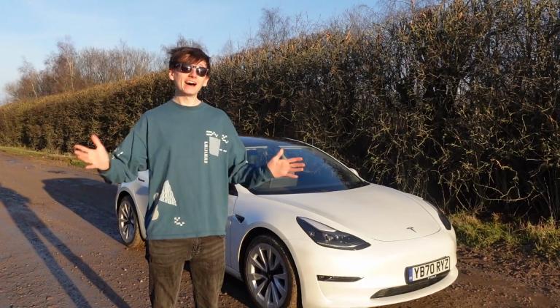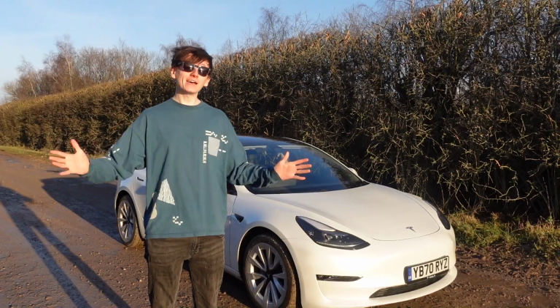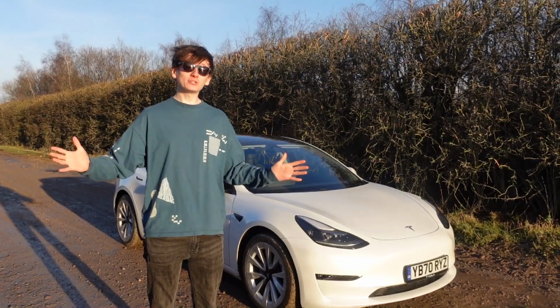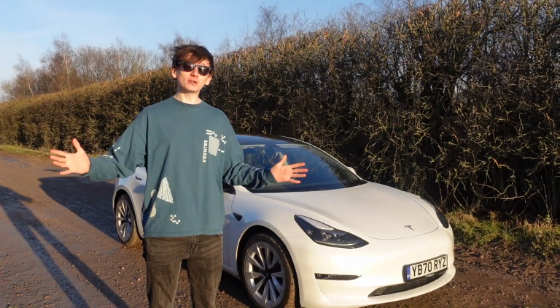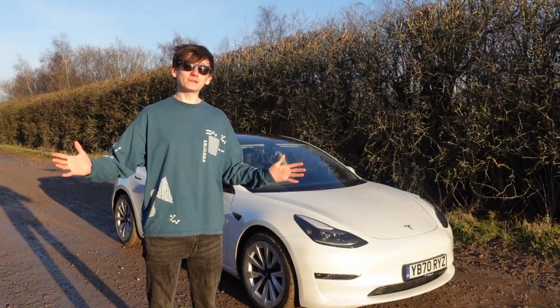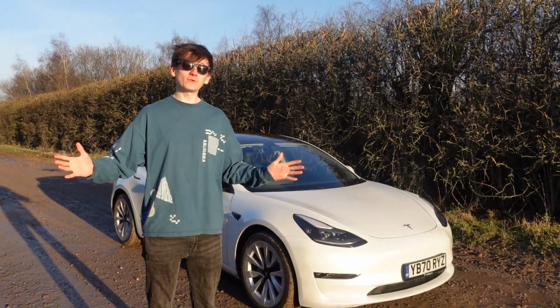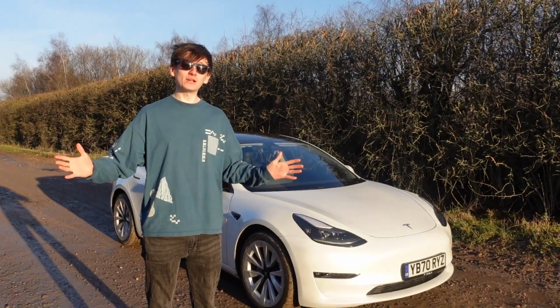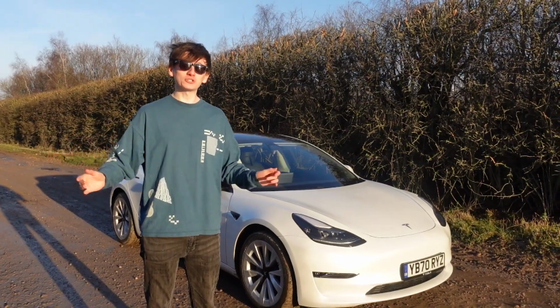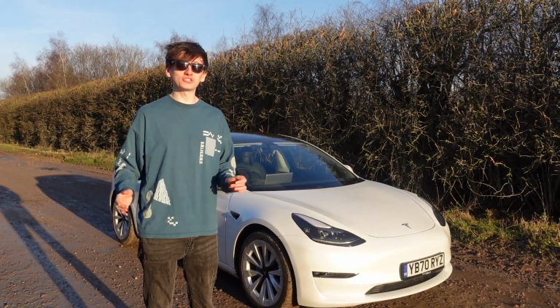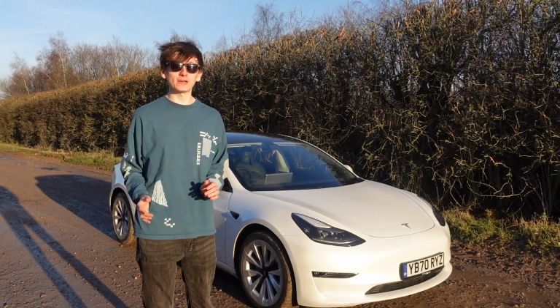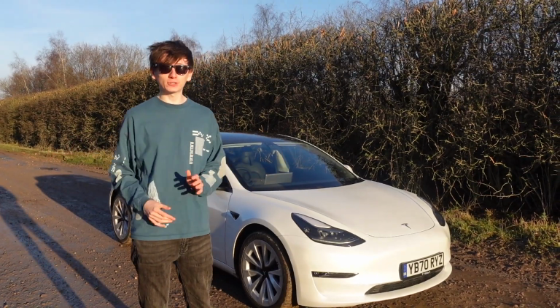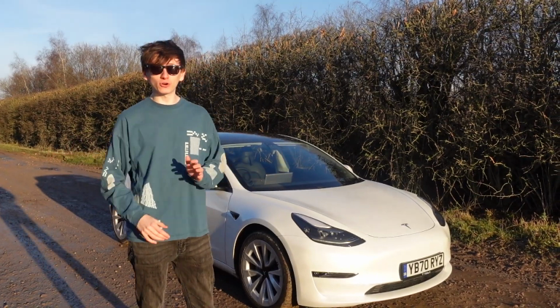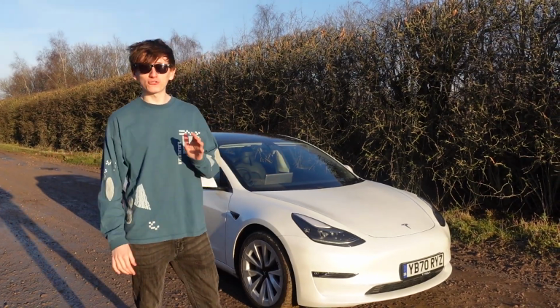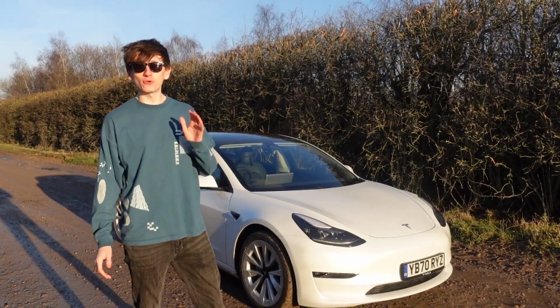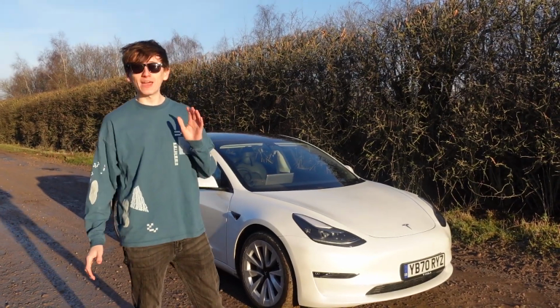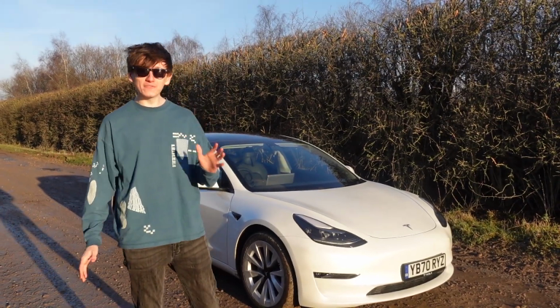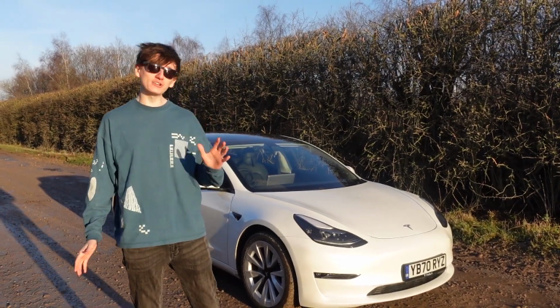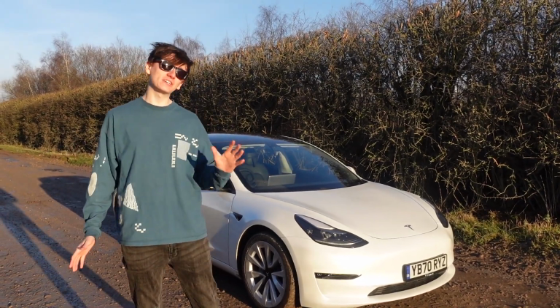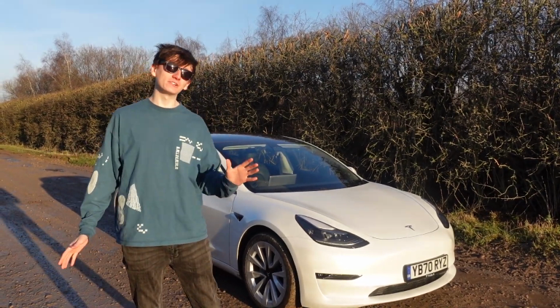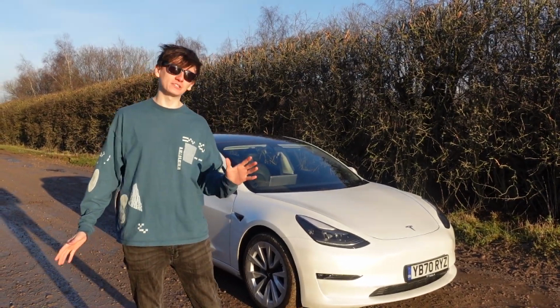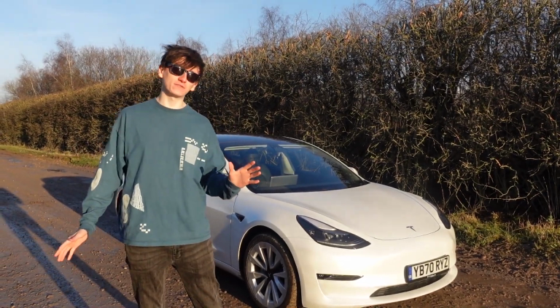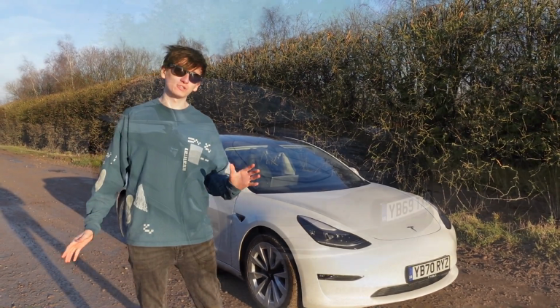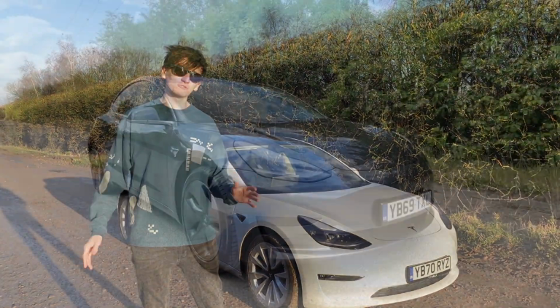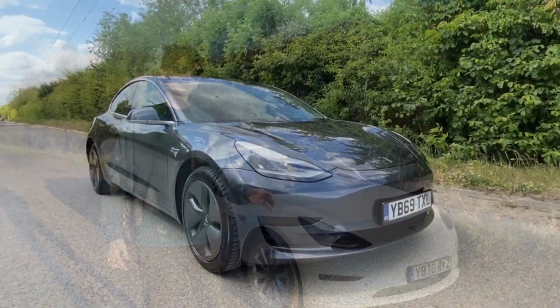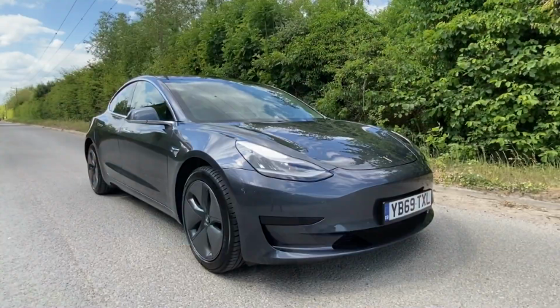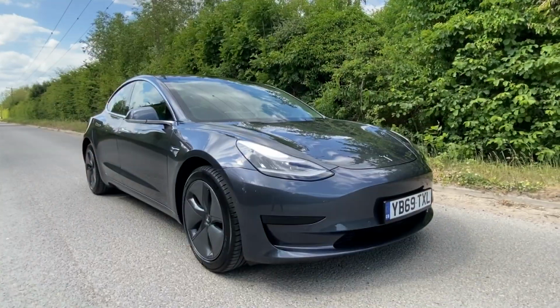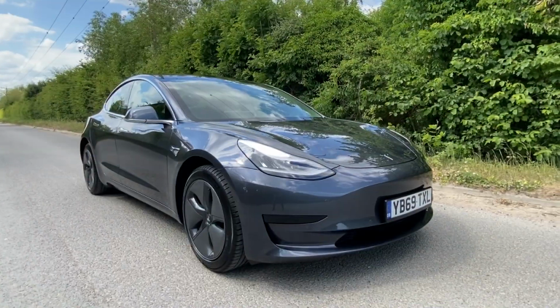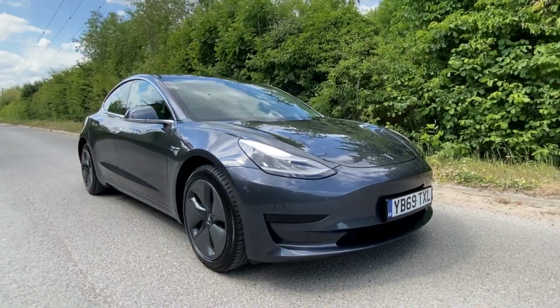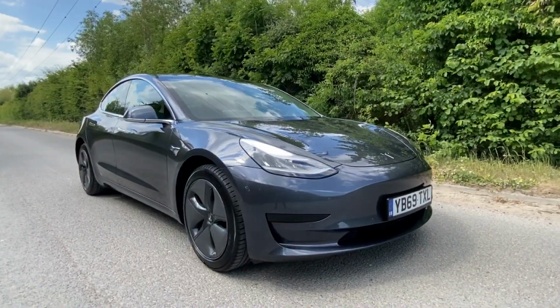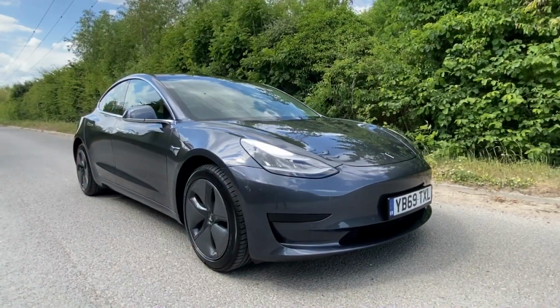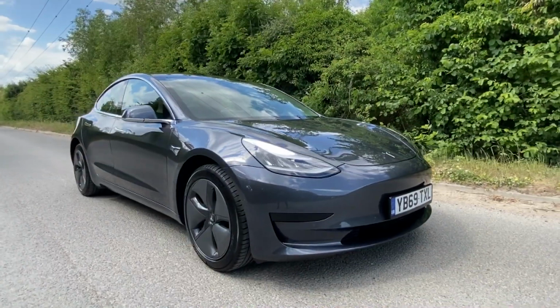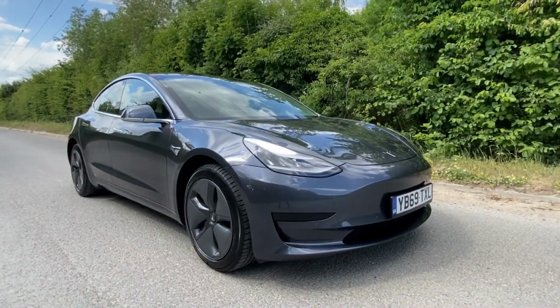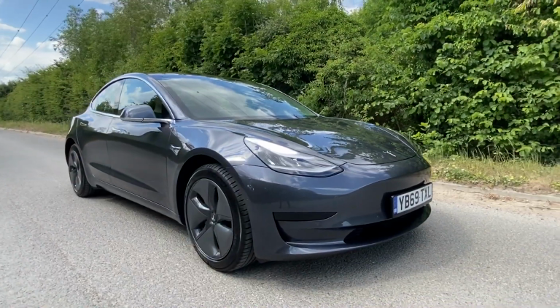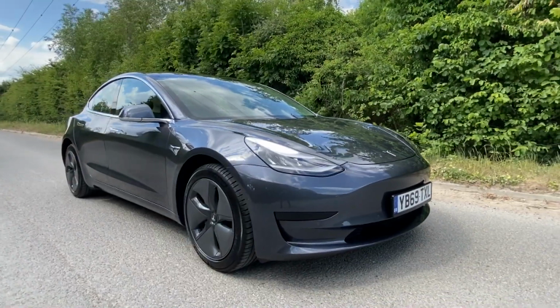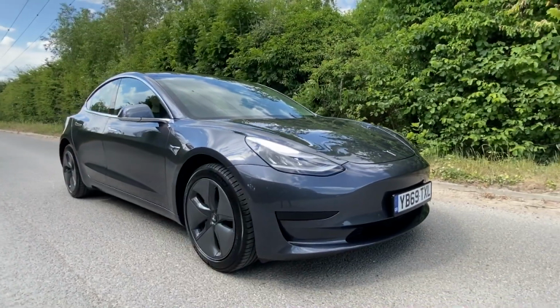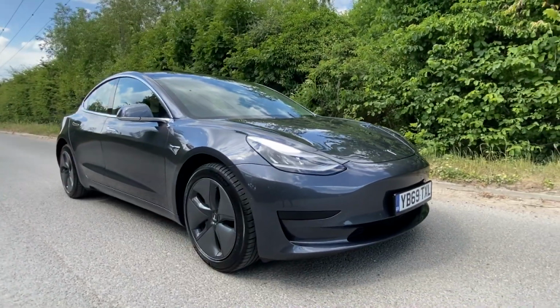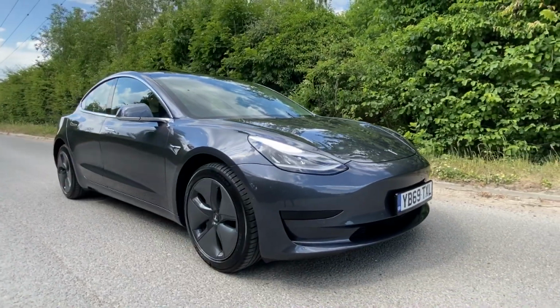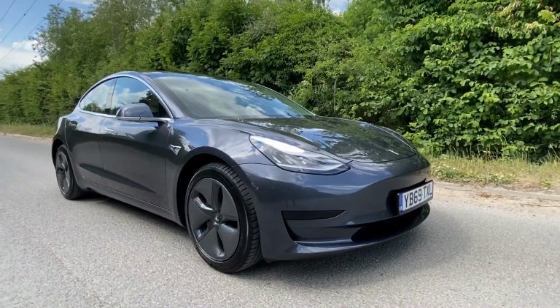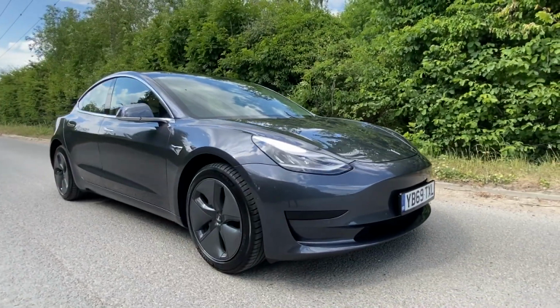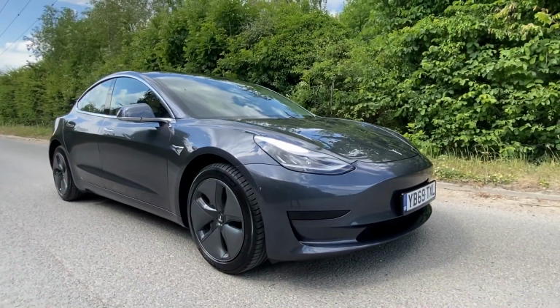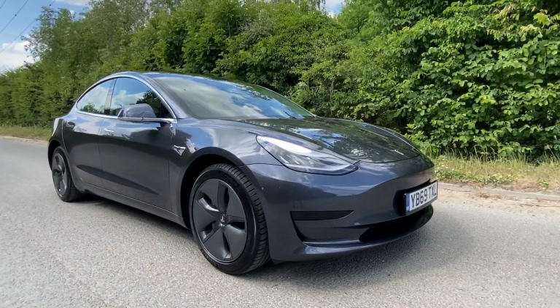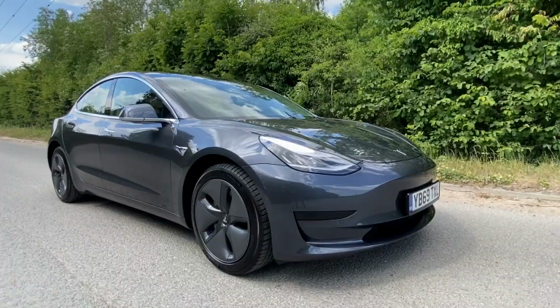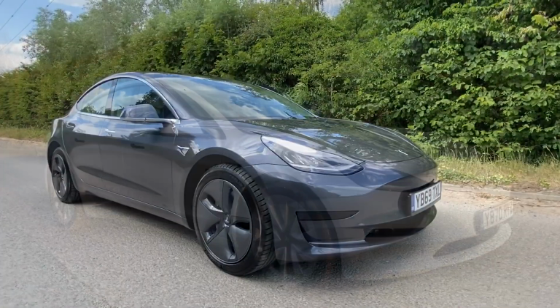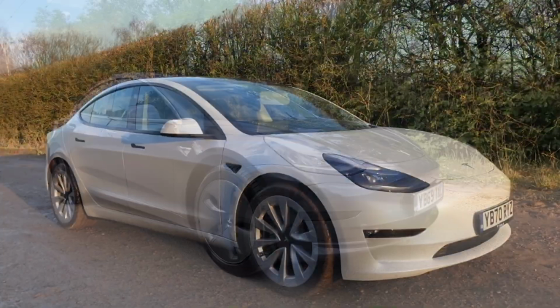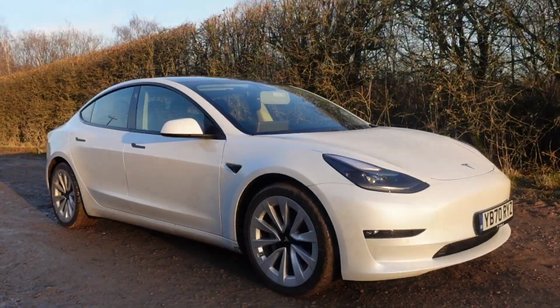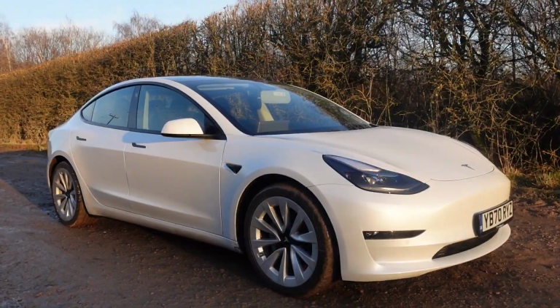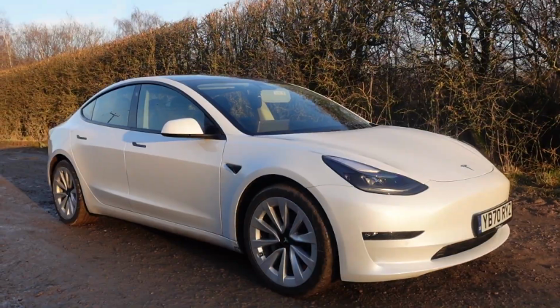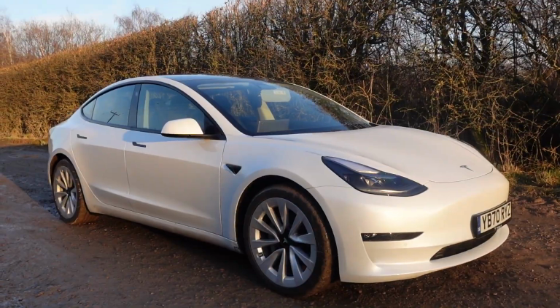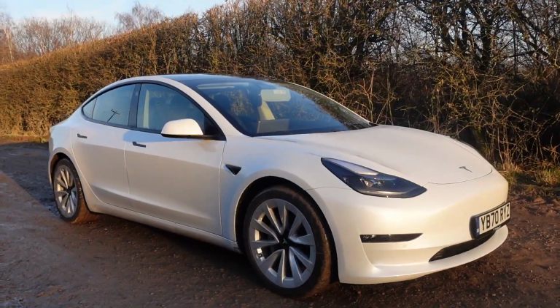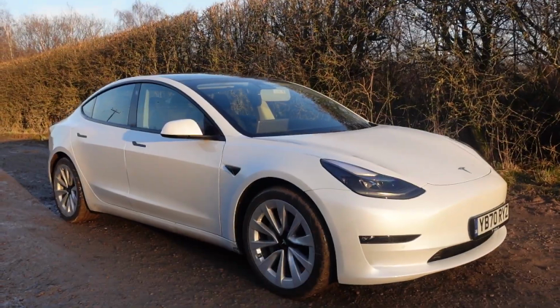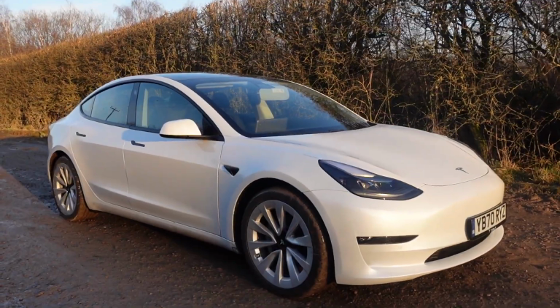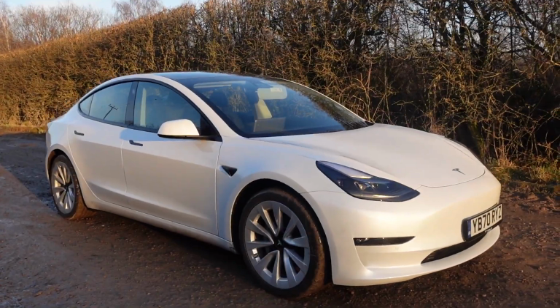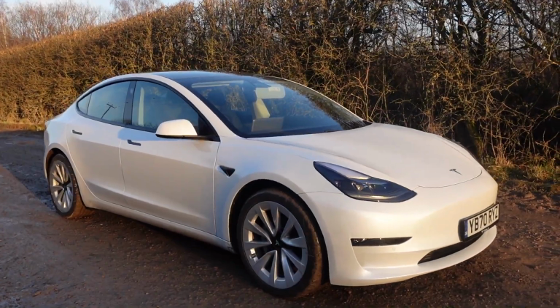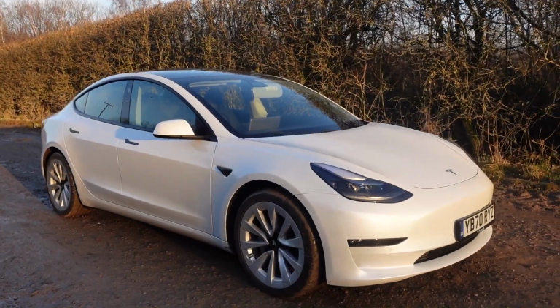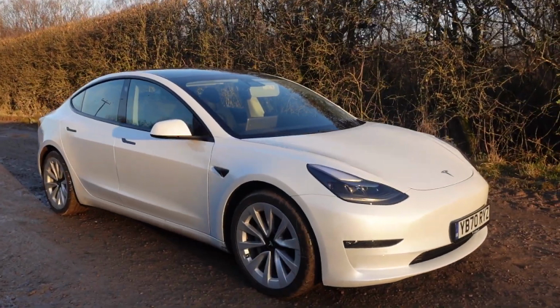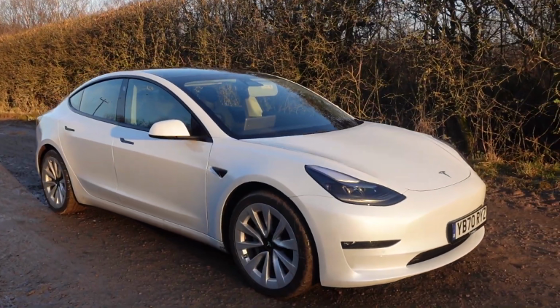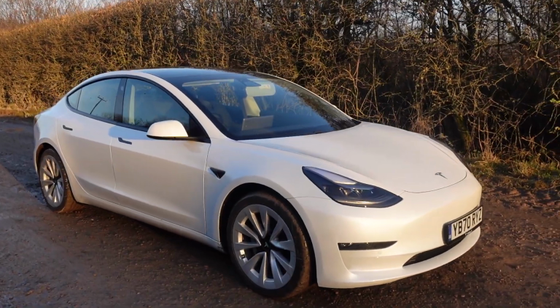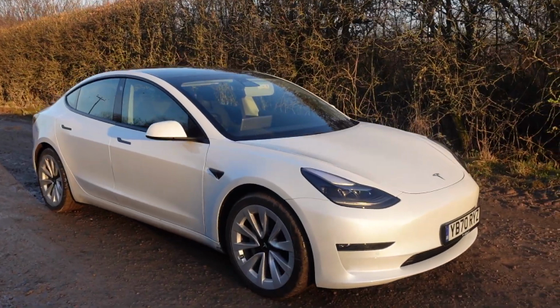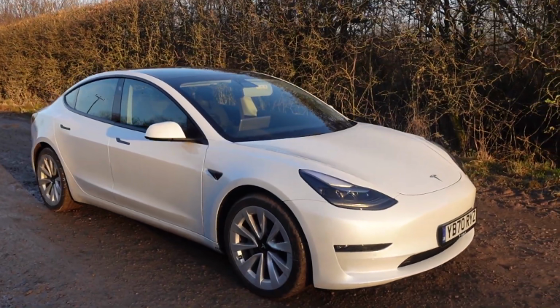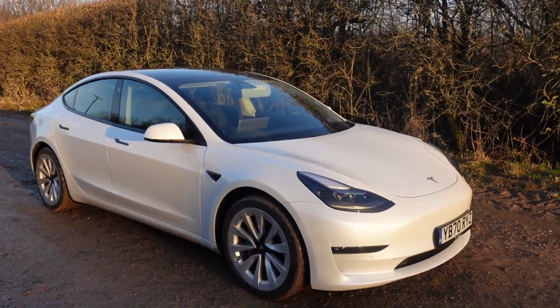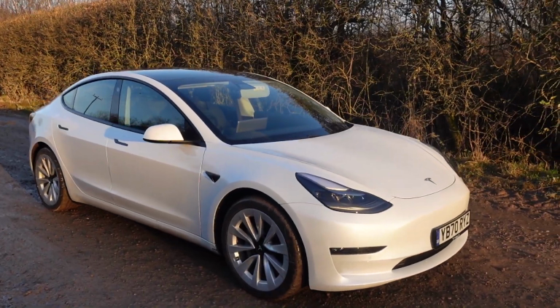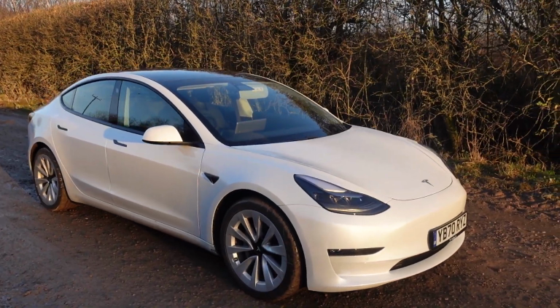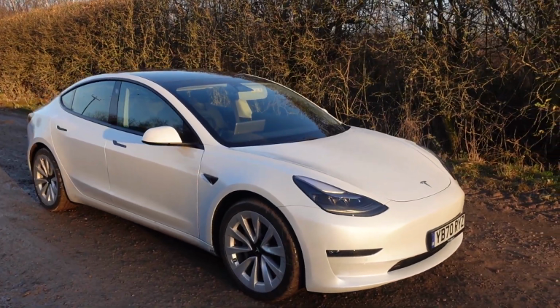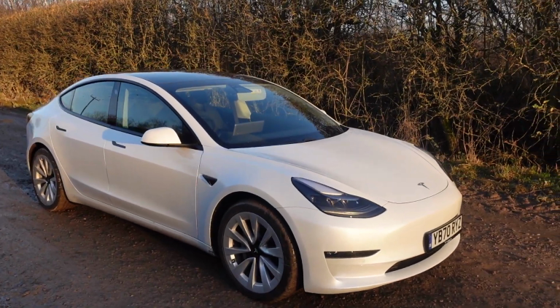Hi, I'm Jack Massey-Wellish and today I'm going to go through every single difference between the 2019 Tesla Model 3 and the 2021 Tesla Model 3.